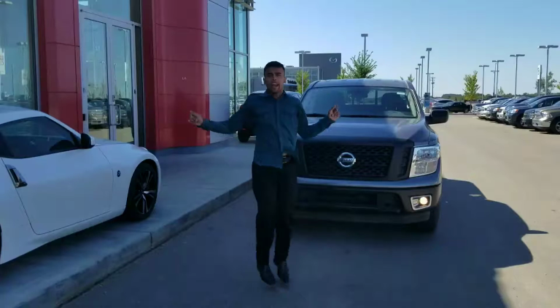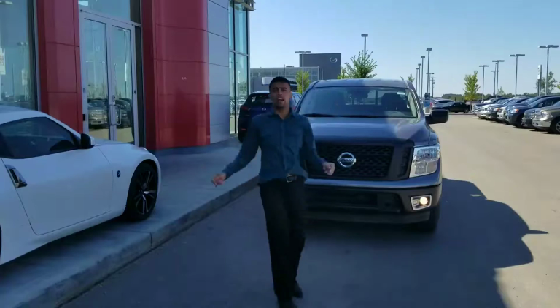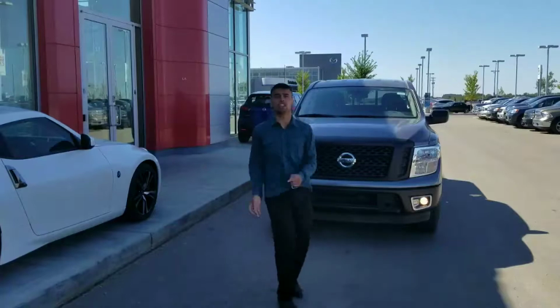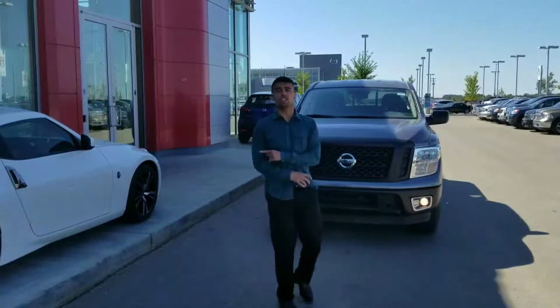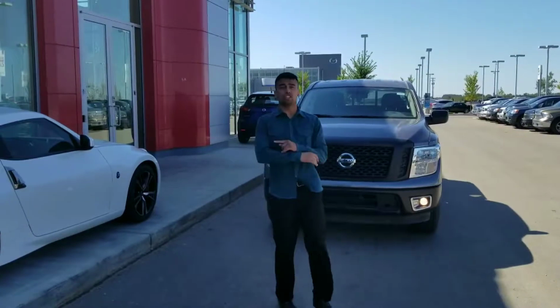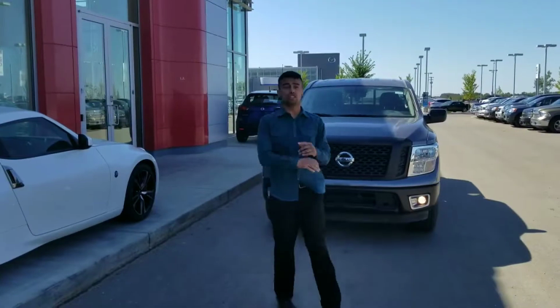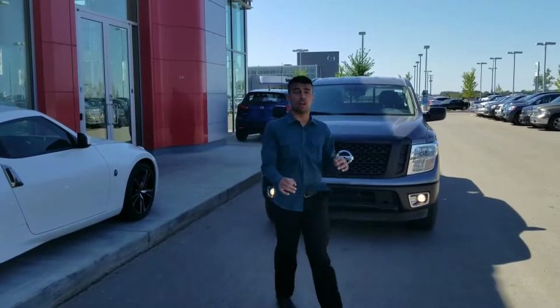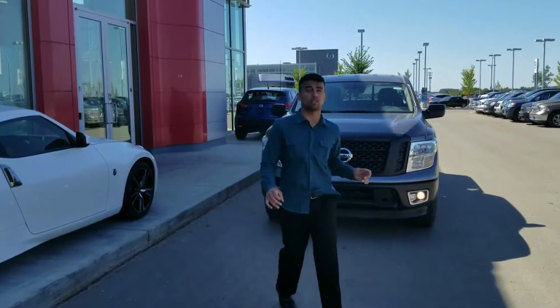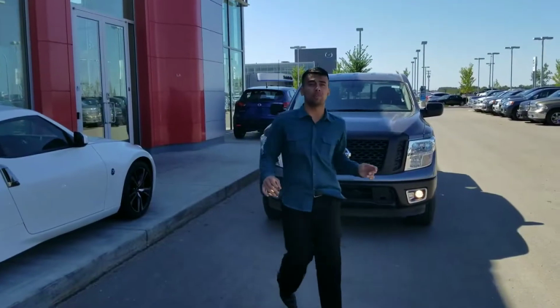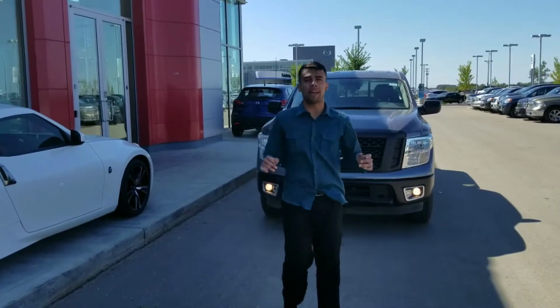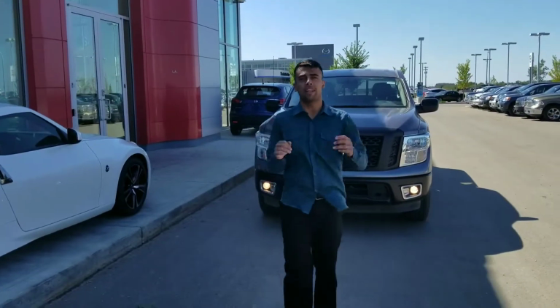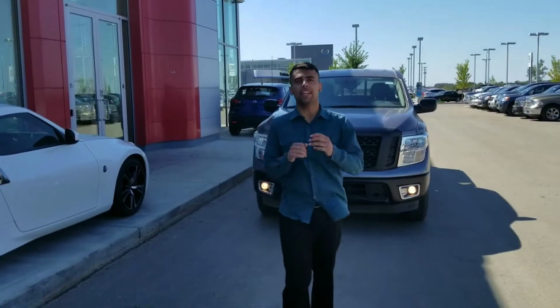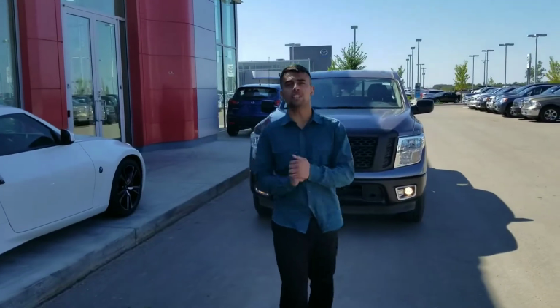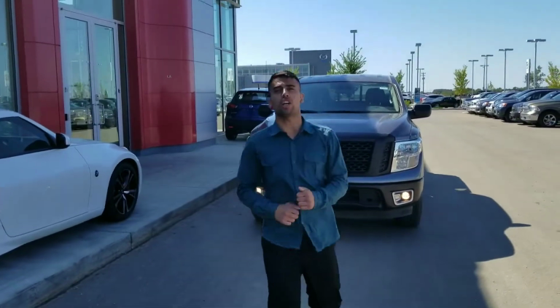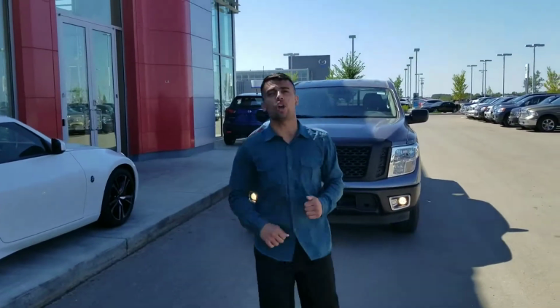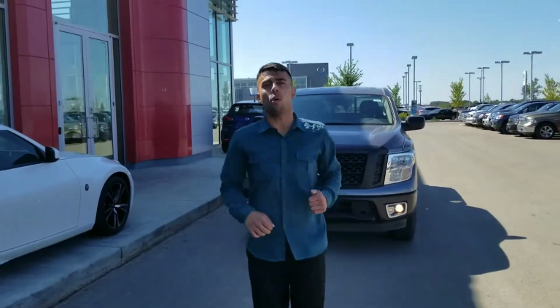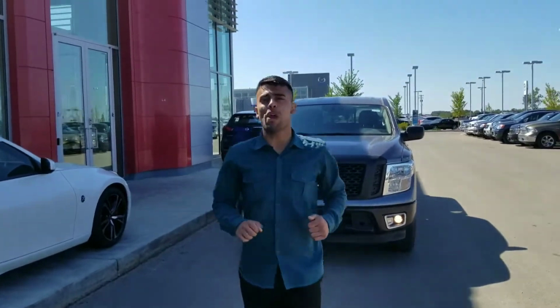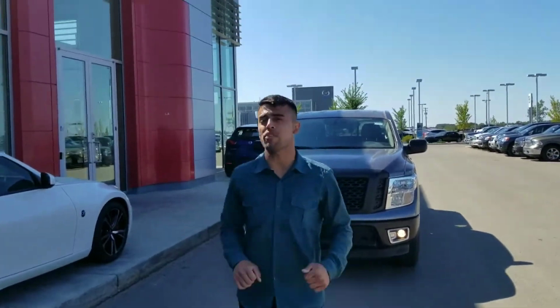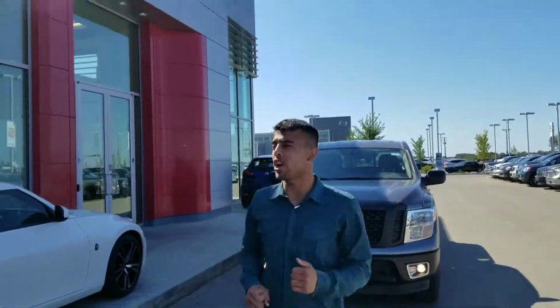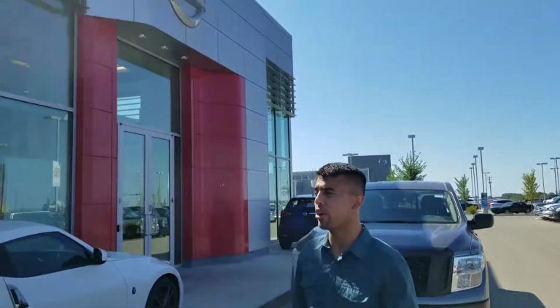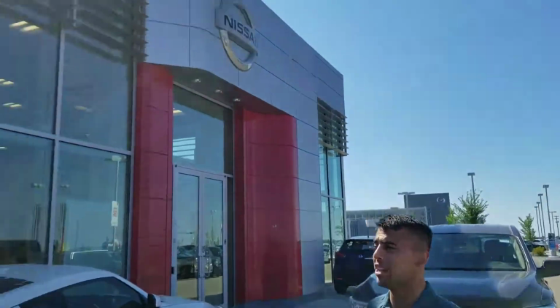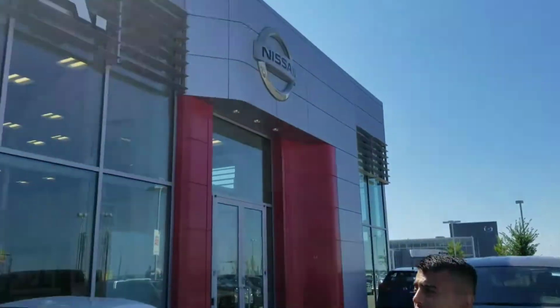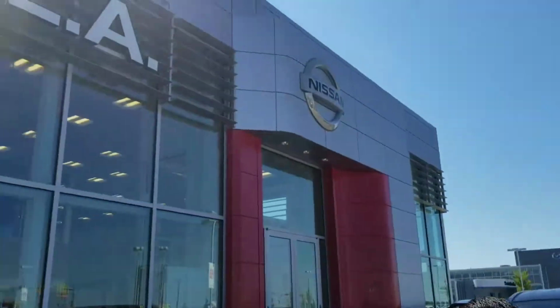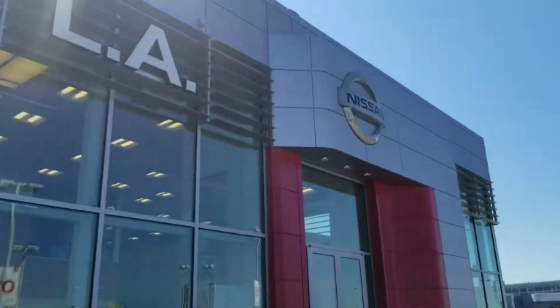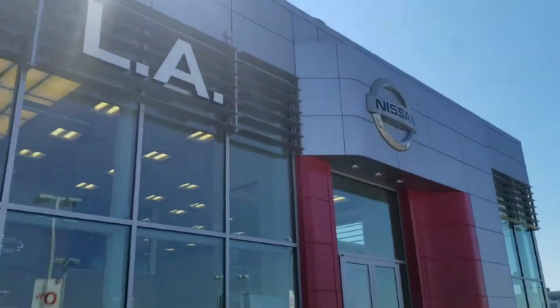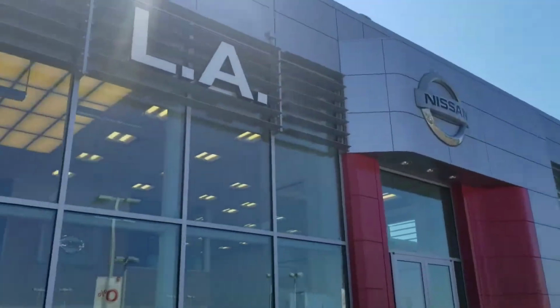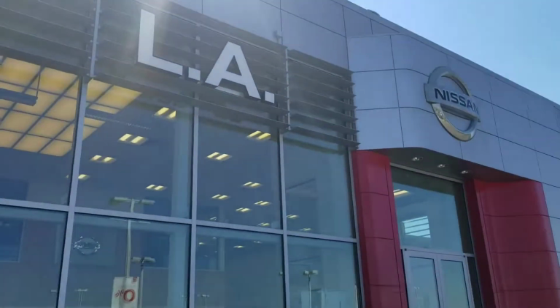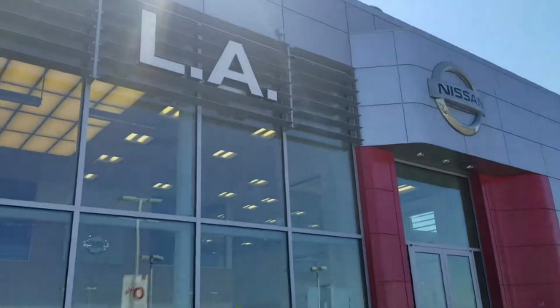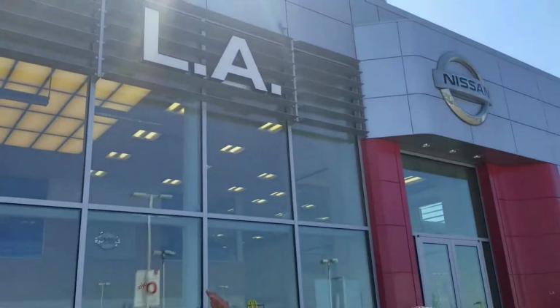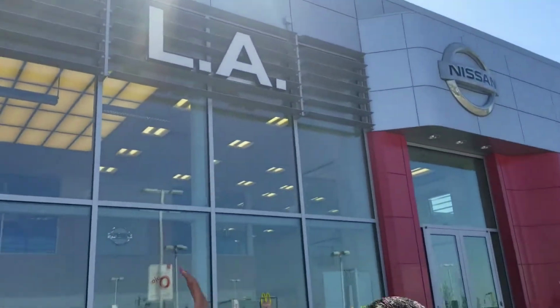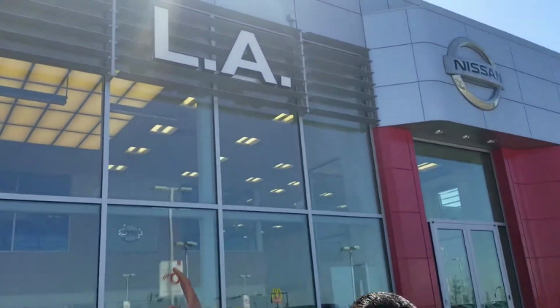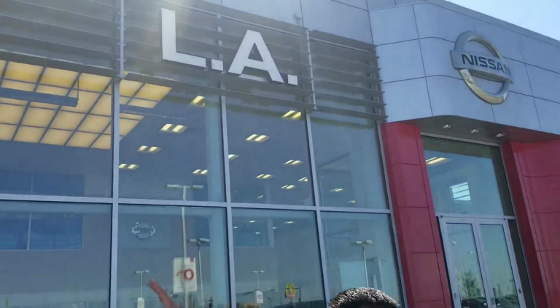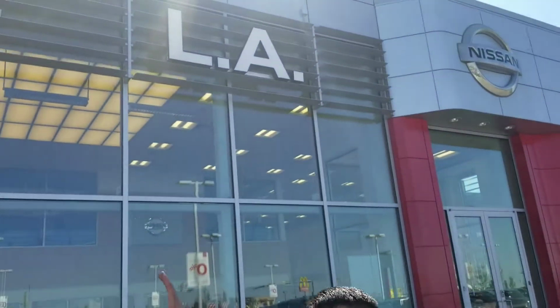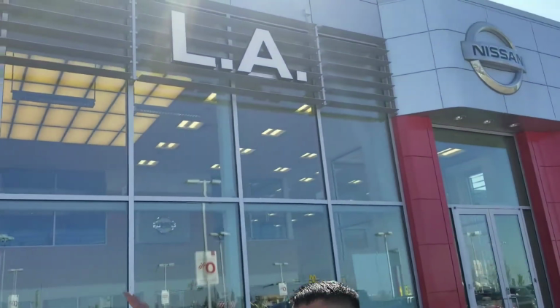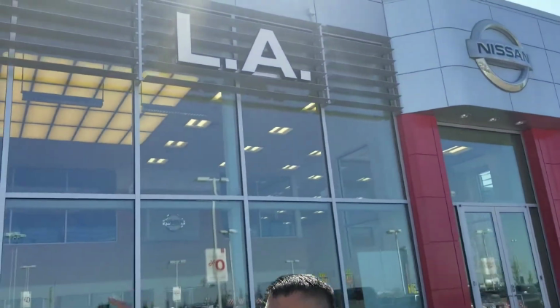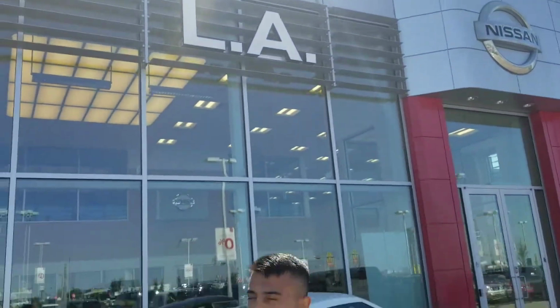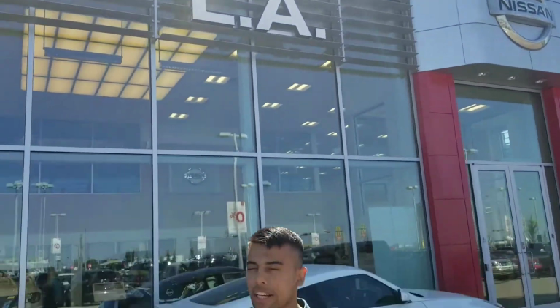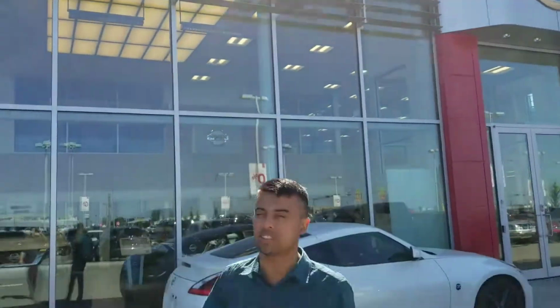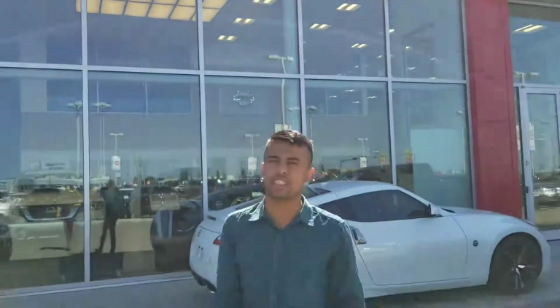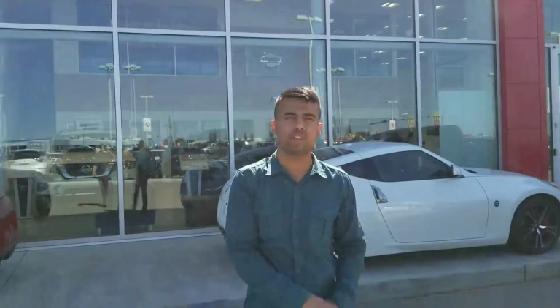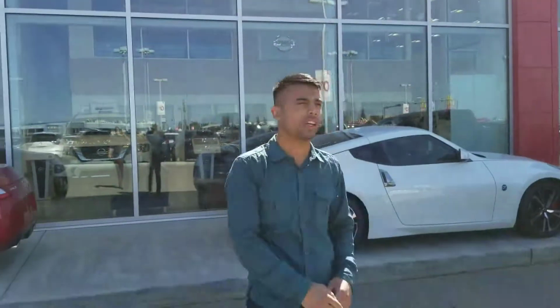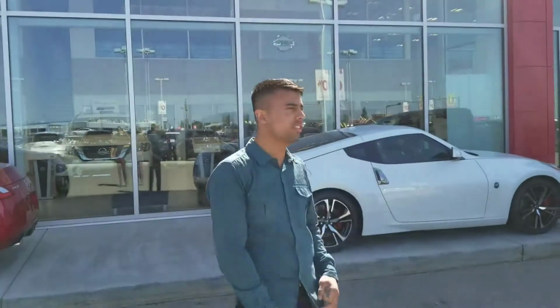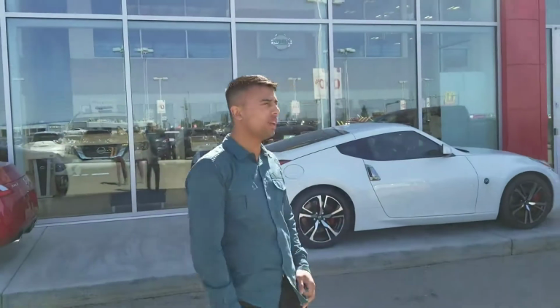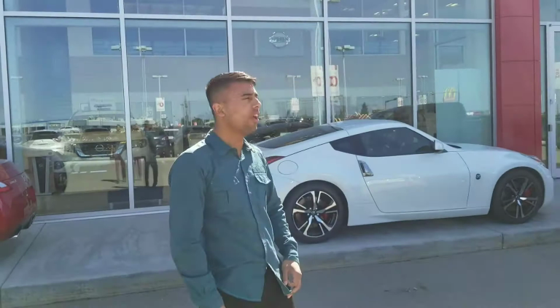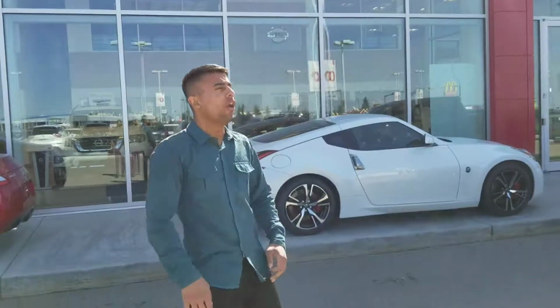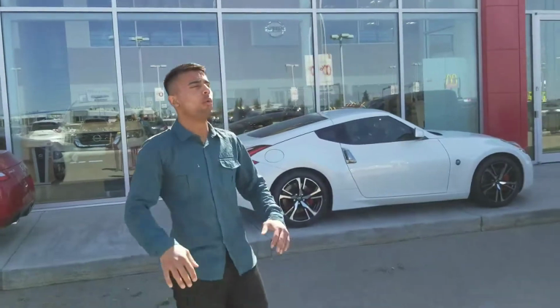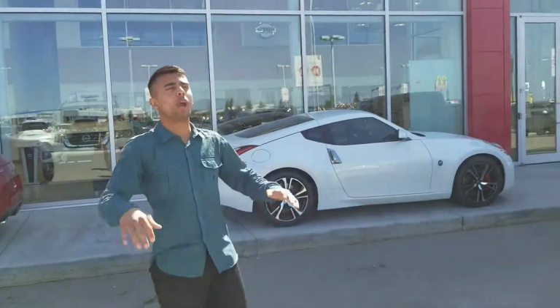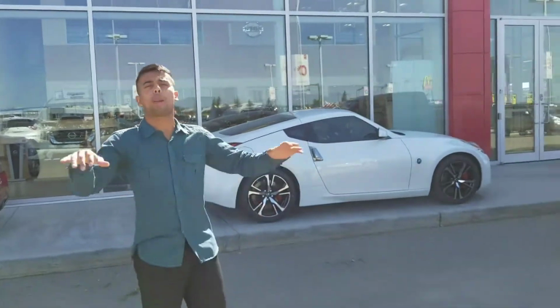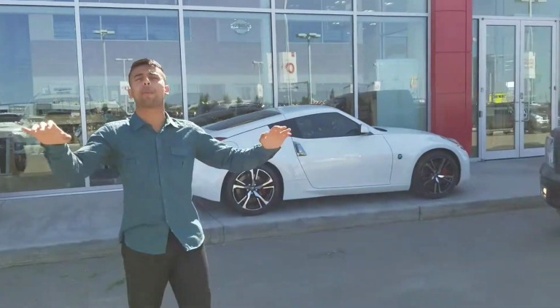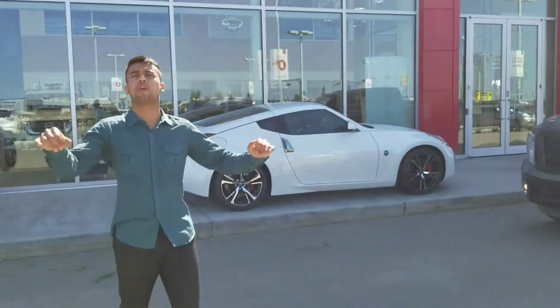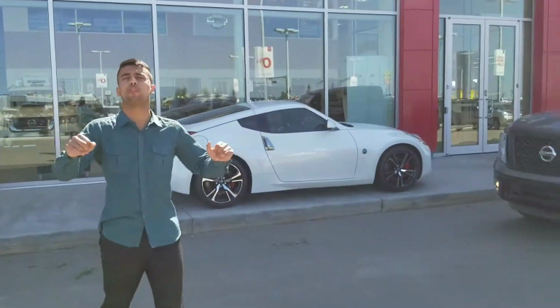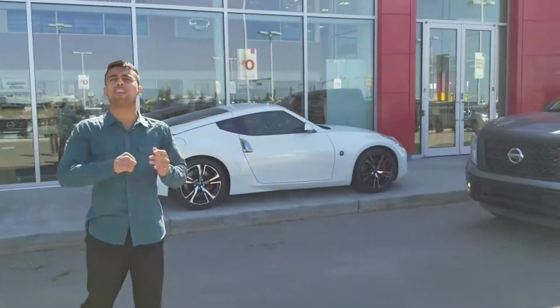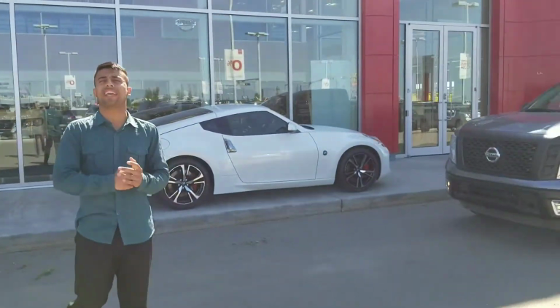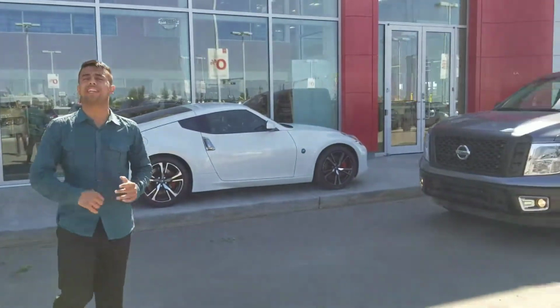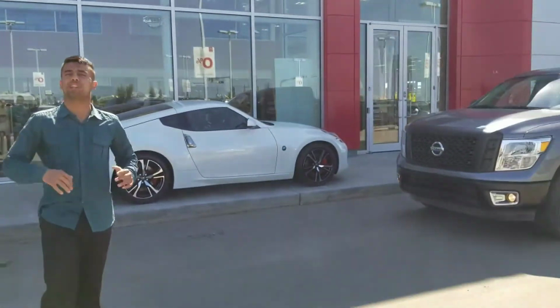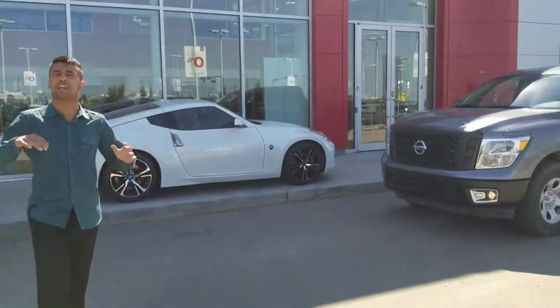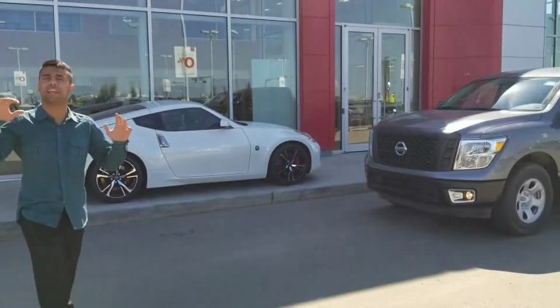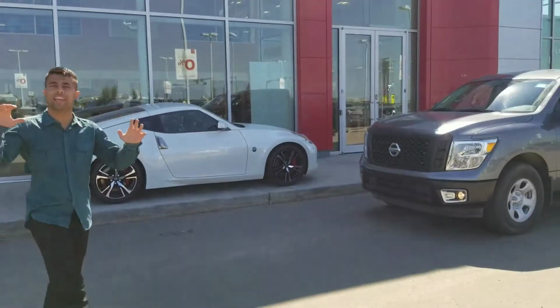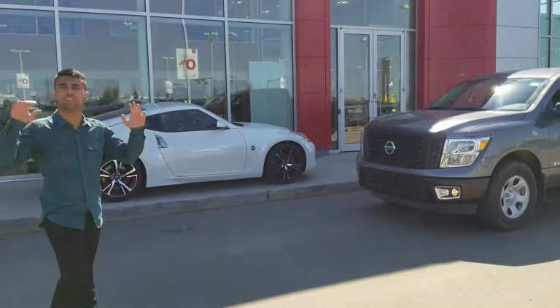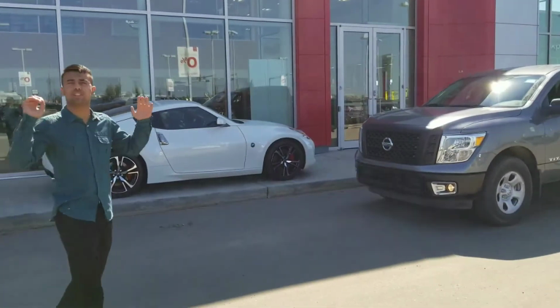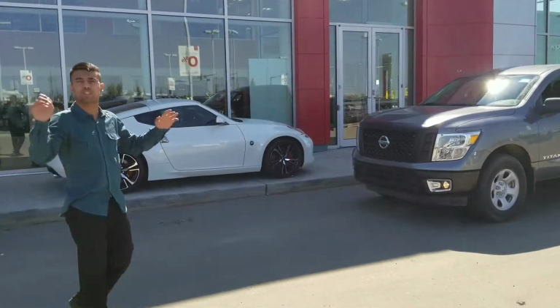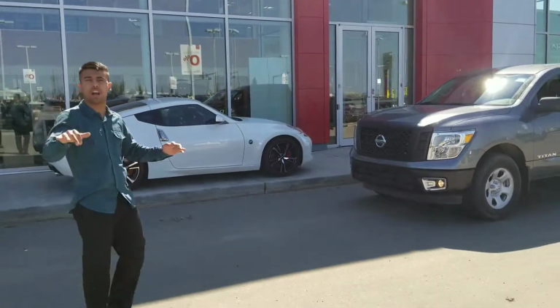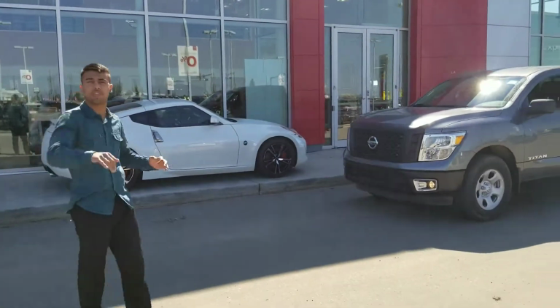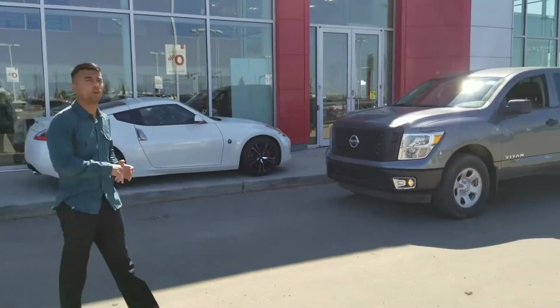Hey y'all, Jay — this is Frost from LA Nissan. I hope you're having a great day. So this is where LA Nissan is. As you can see, we've got a beautiful location and an easy drive too.